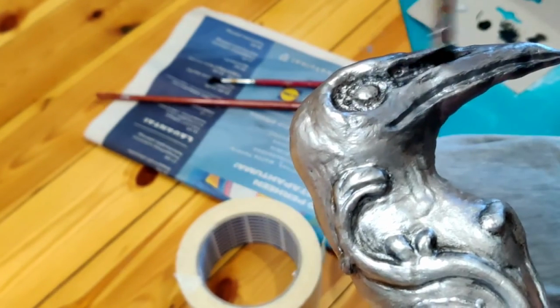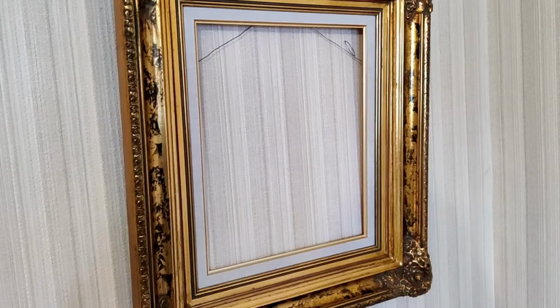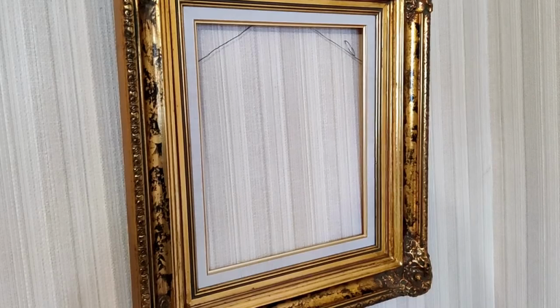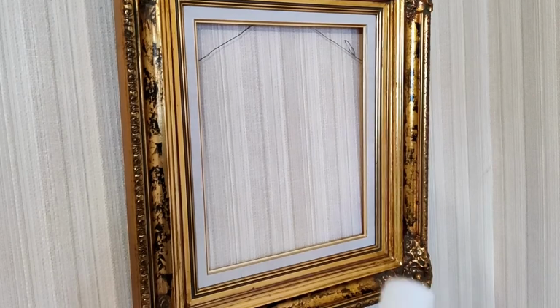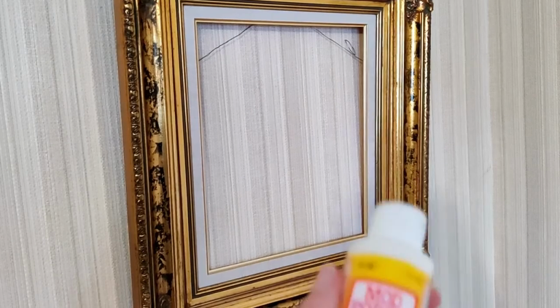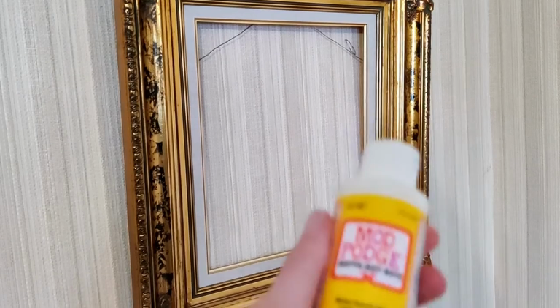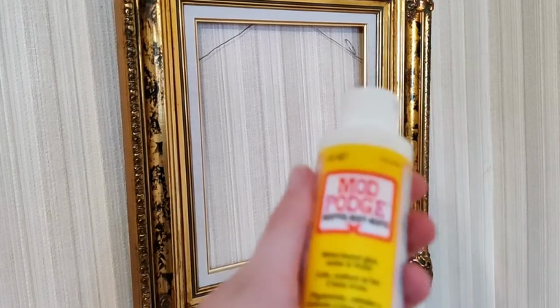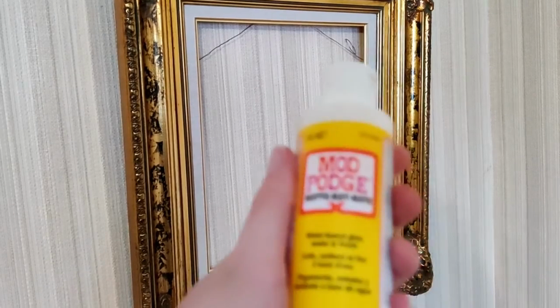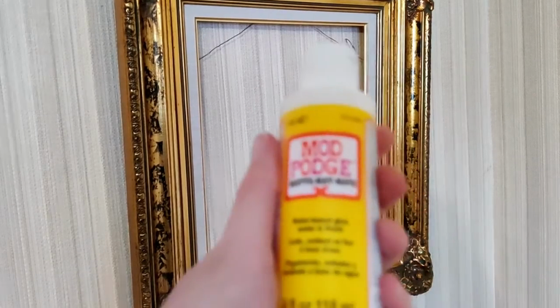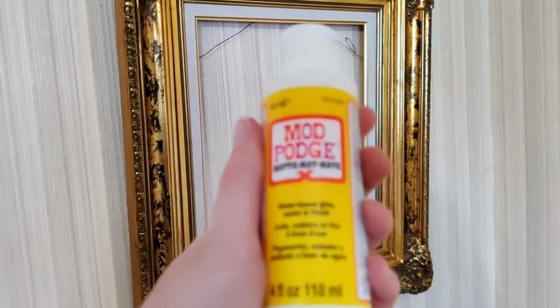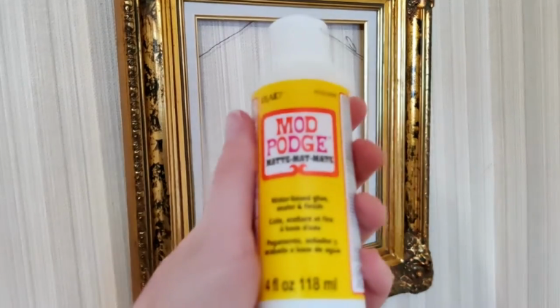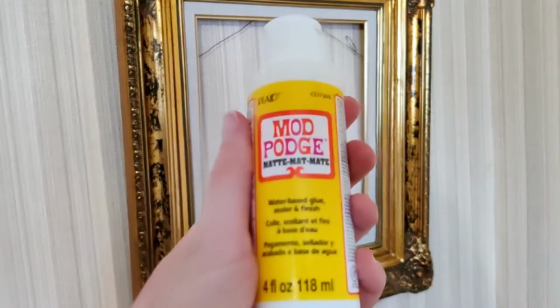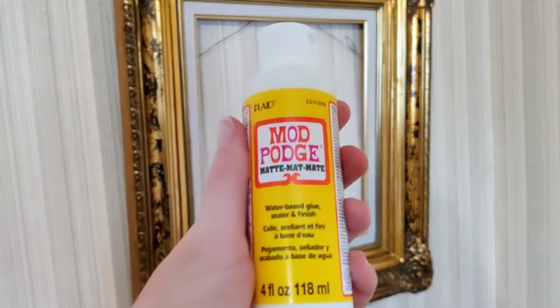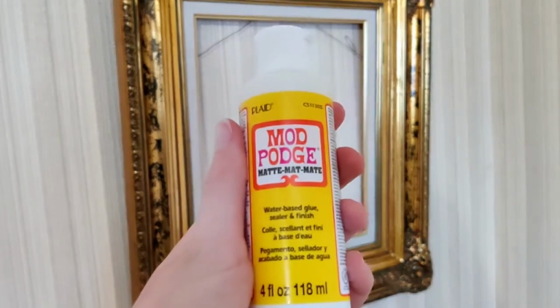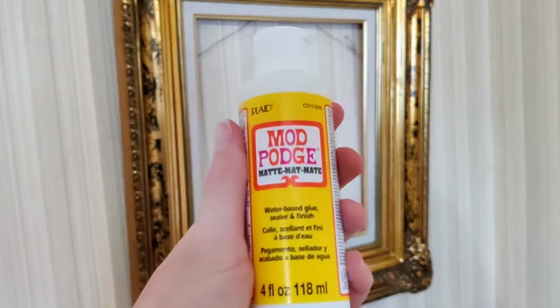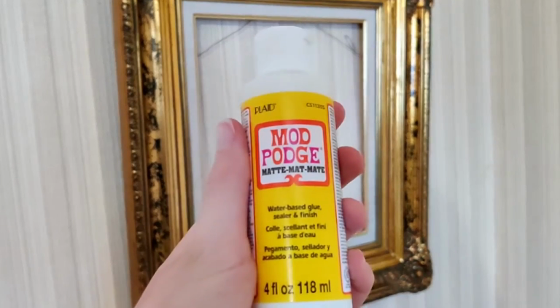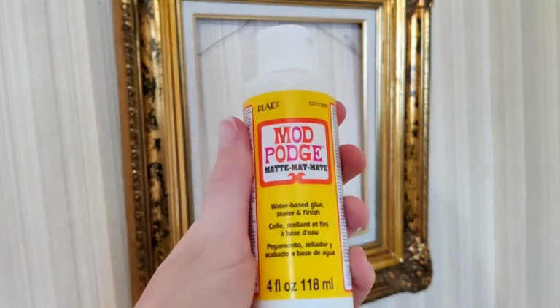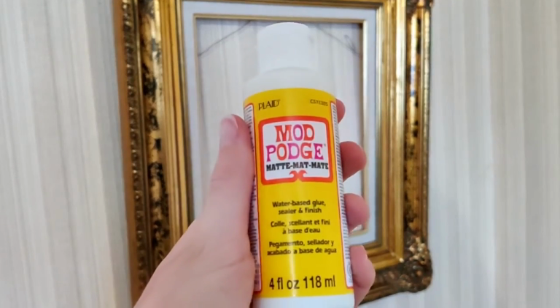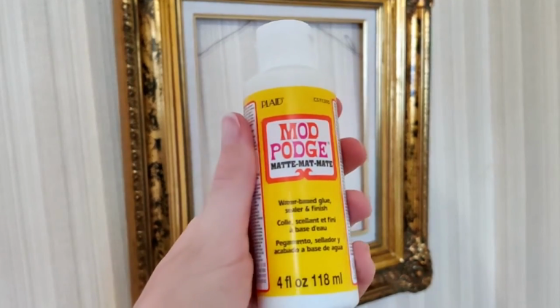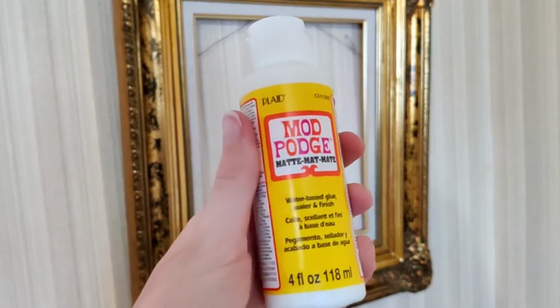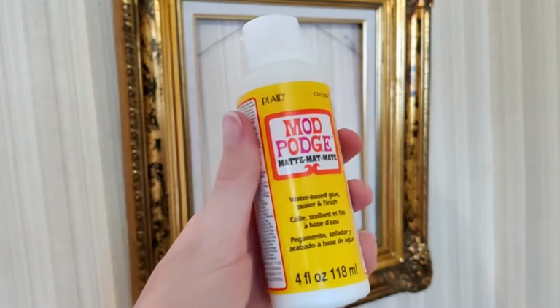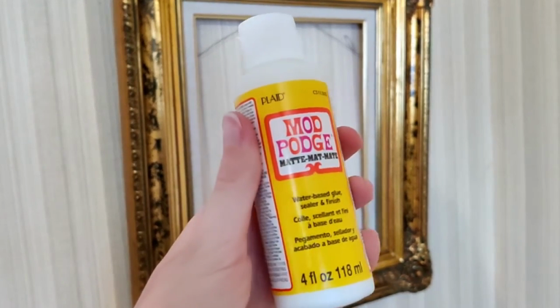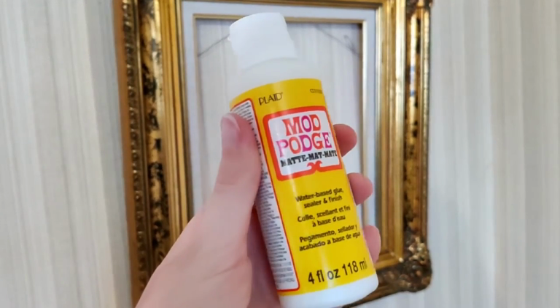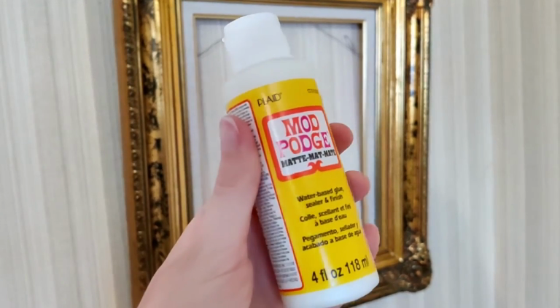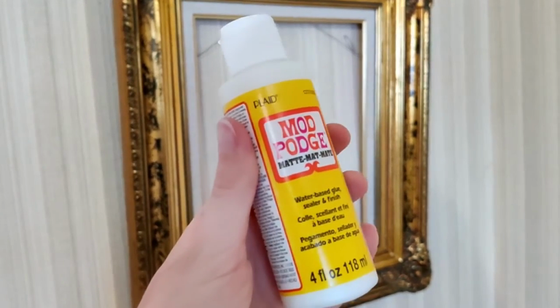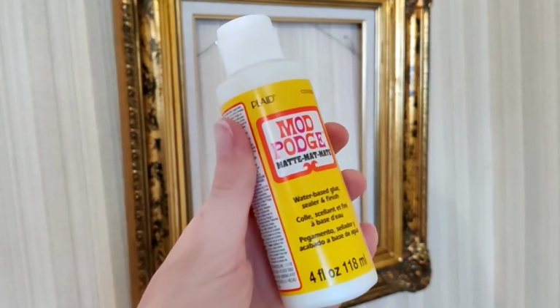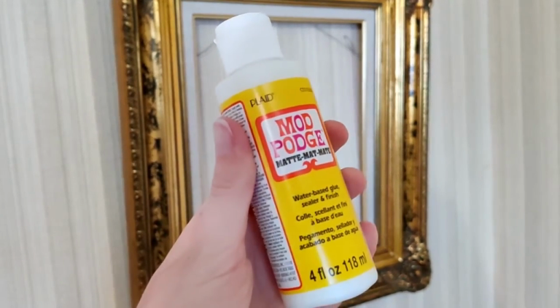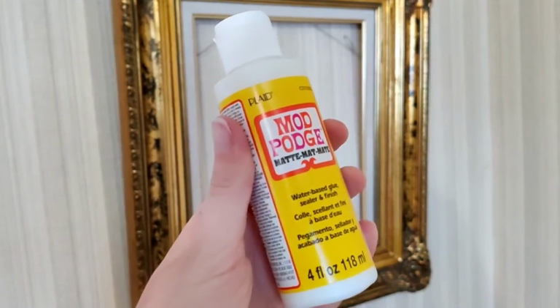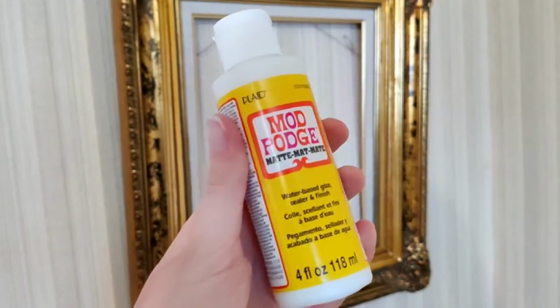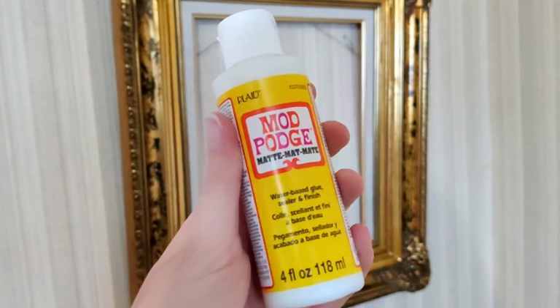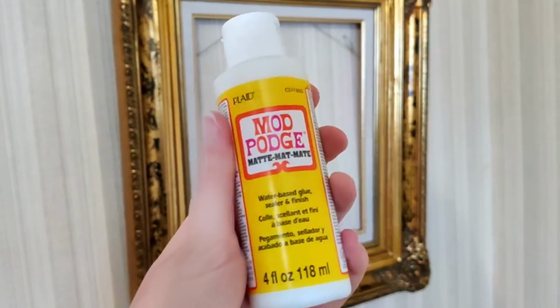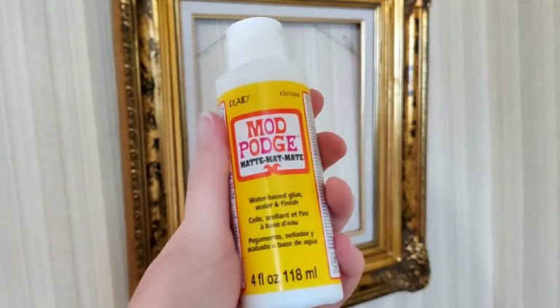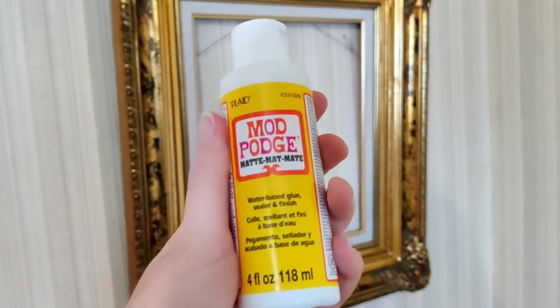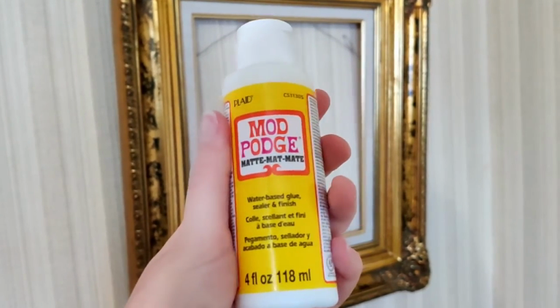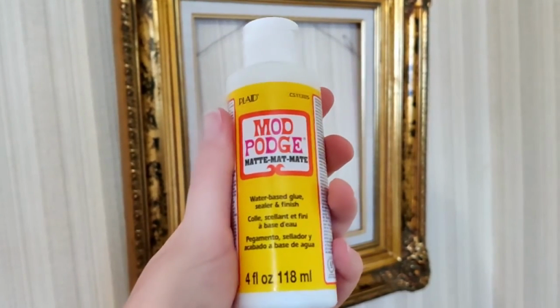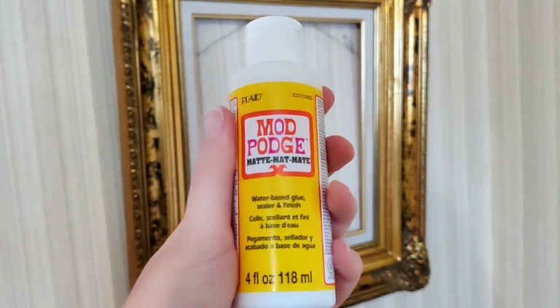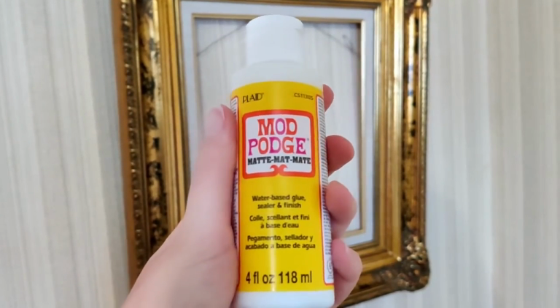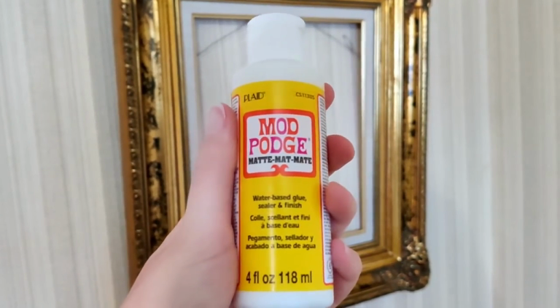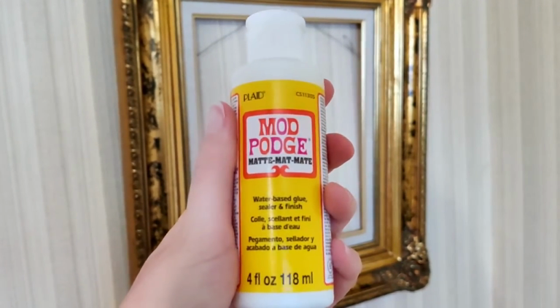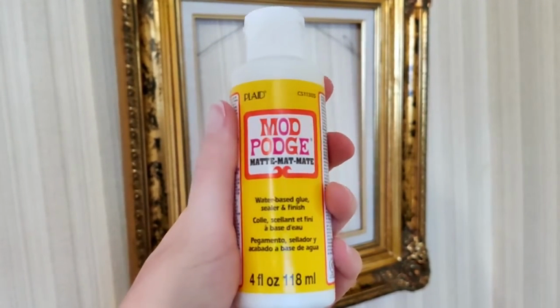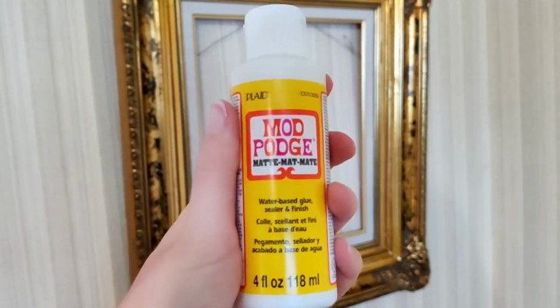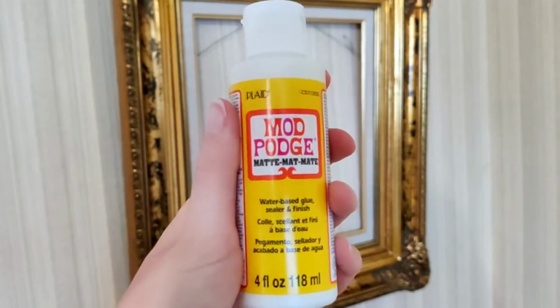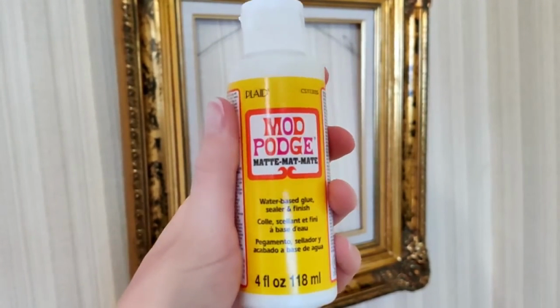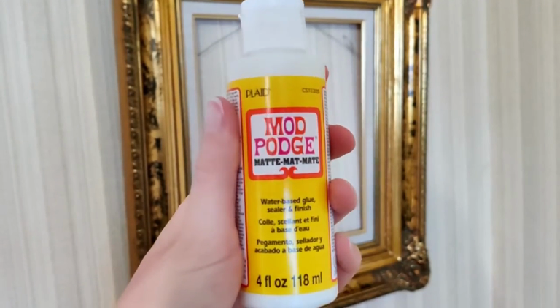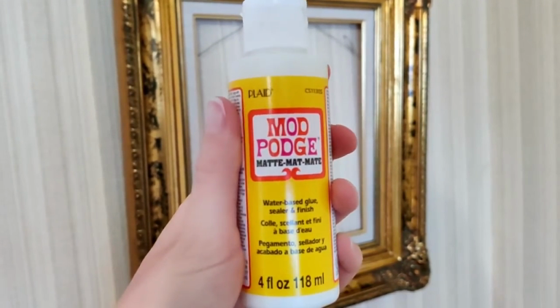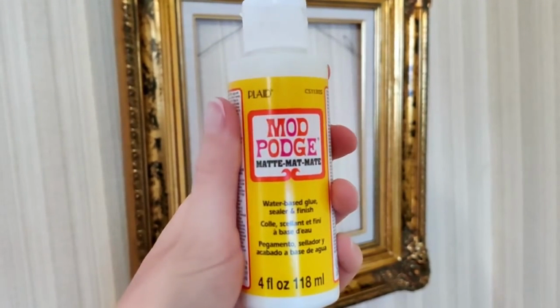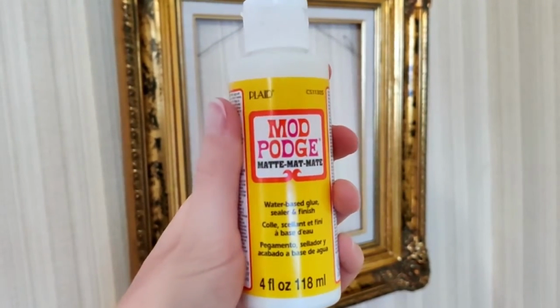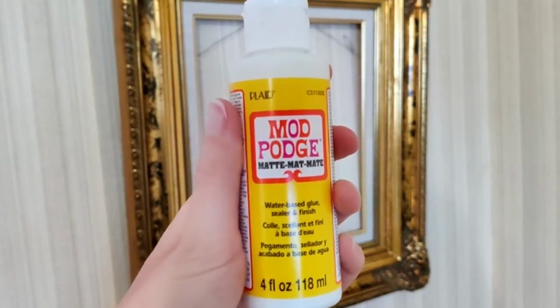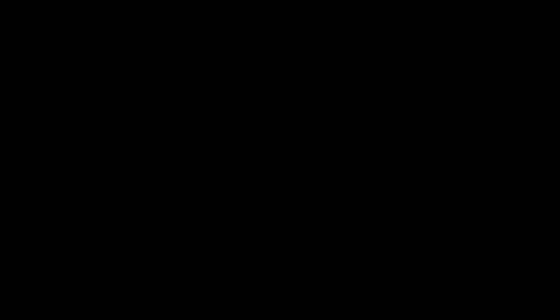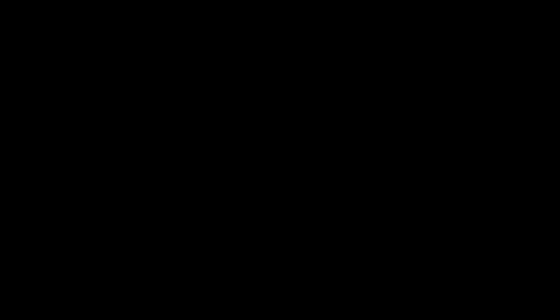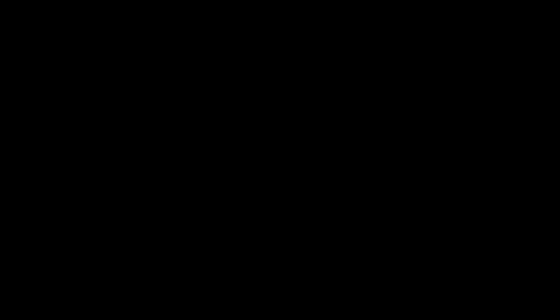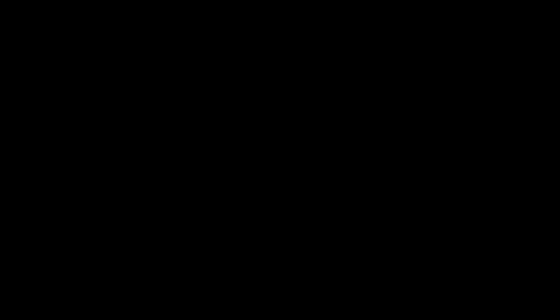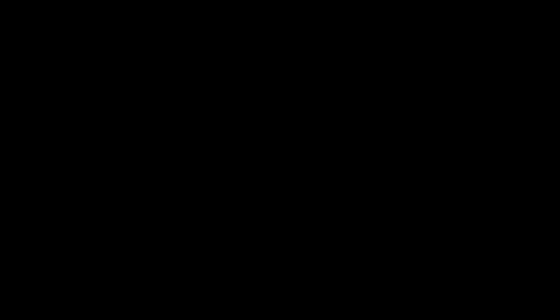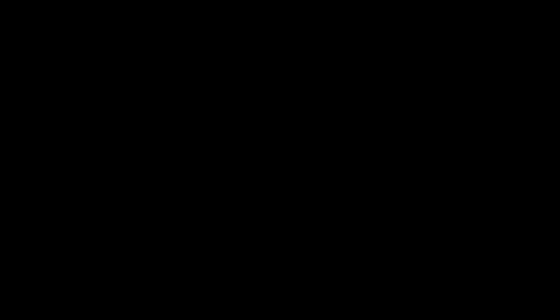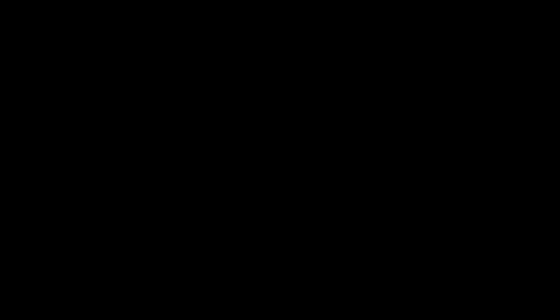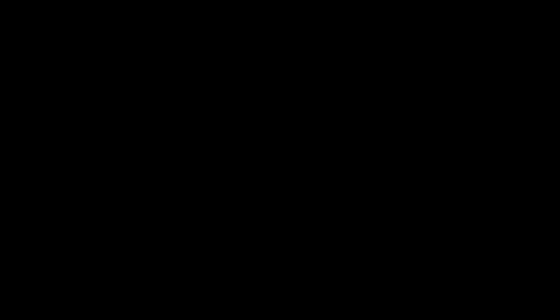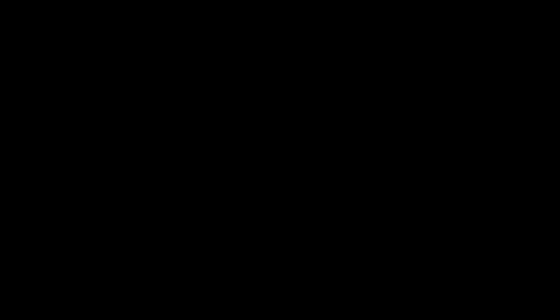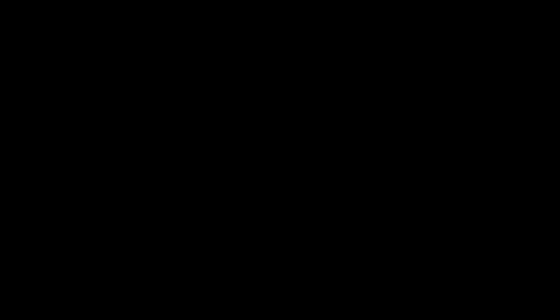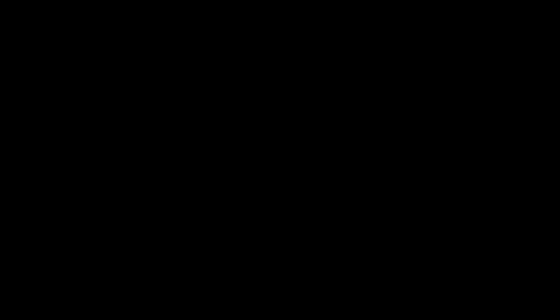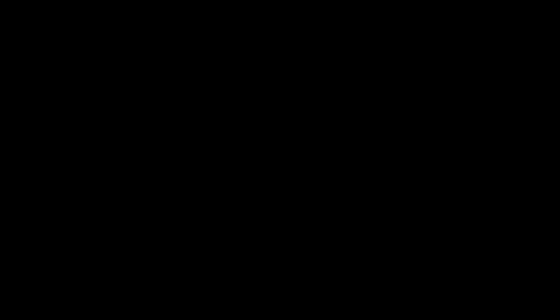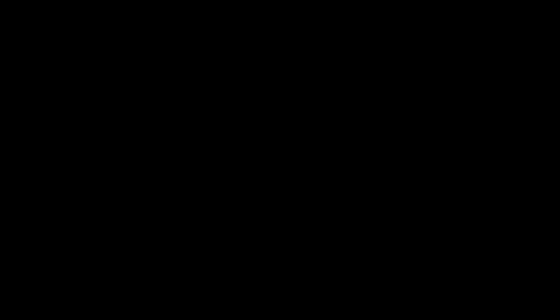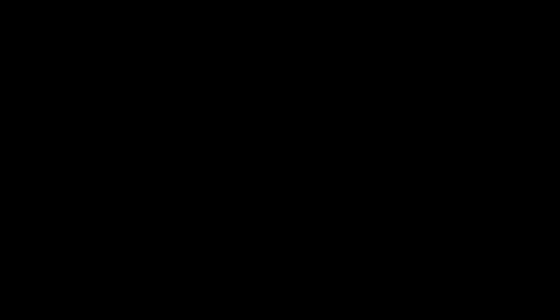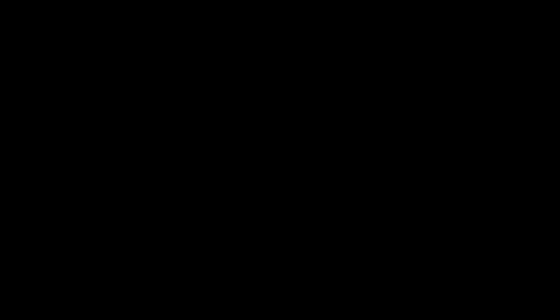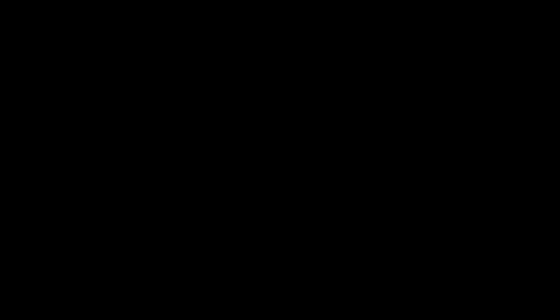After all that stress and panic, I finished the cane with two coats of Mod Podge, and the cane was complete.